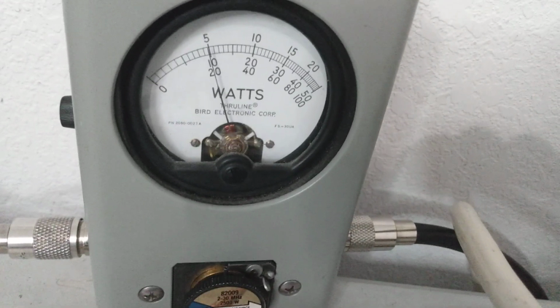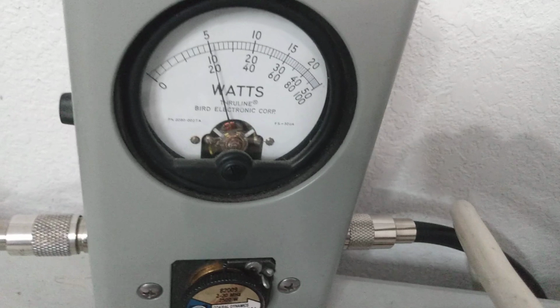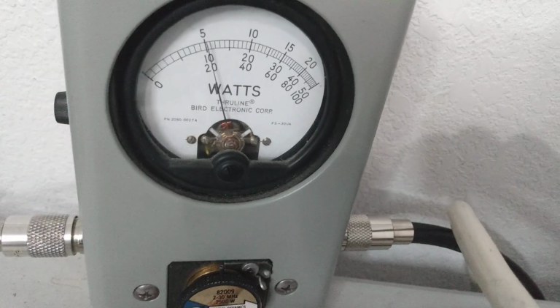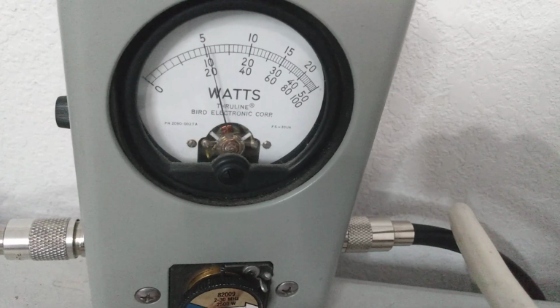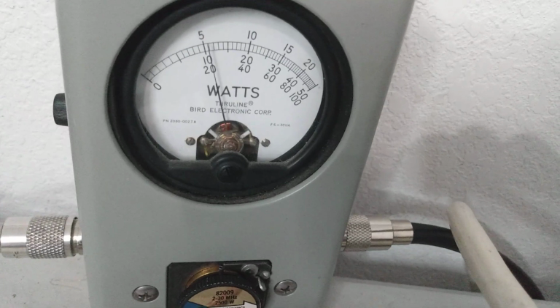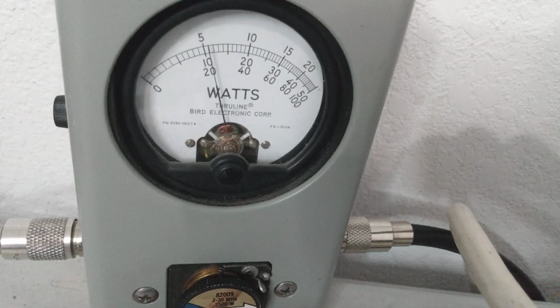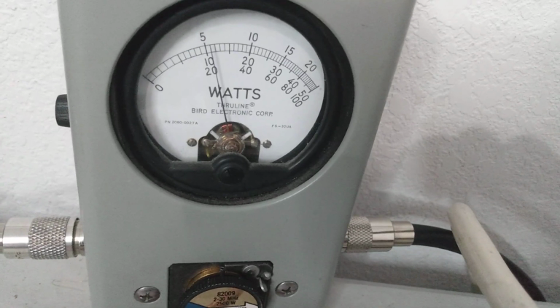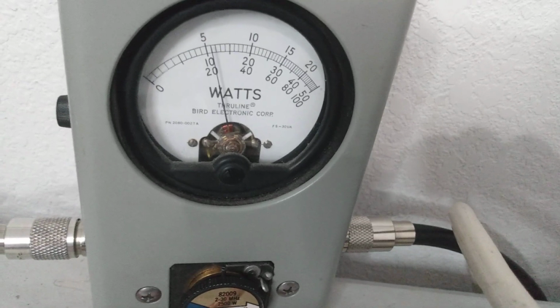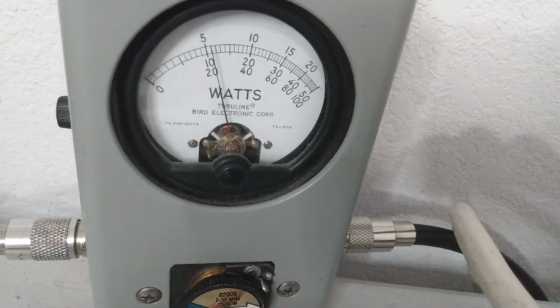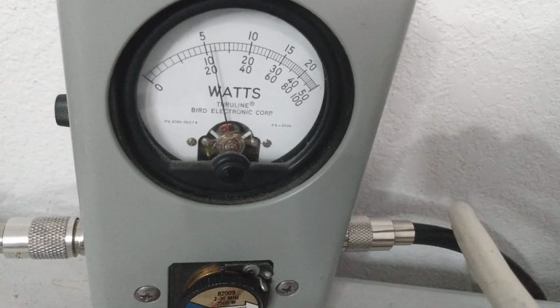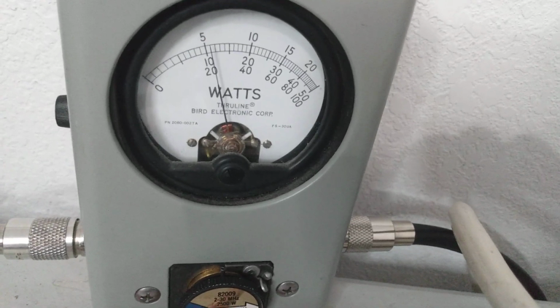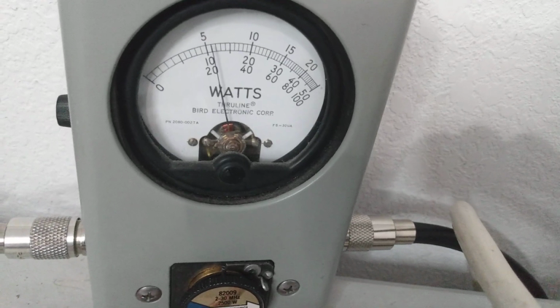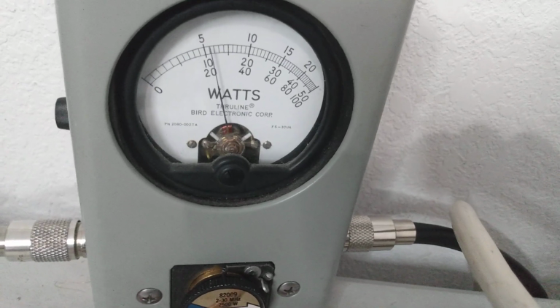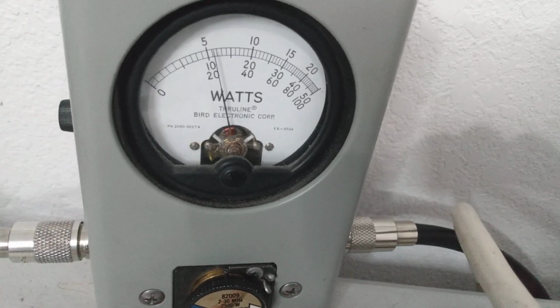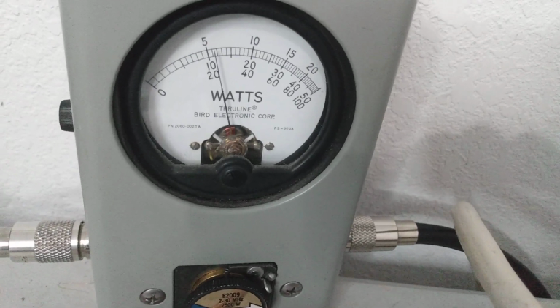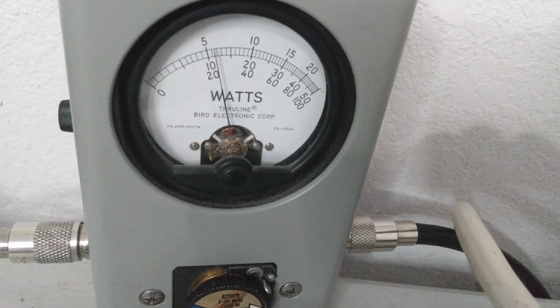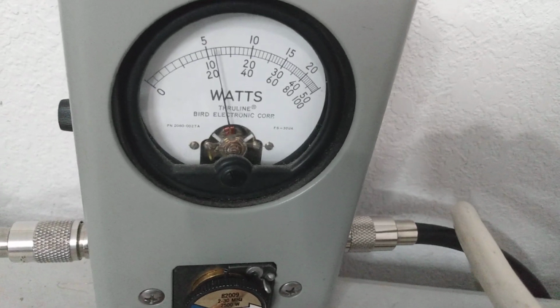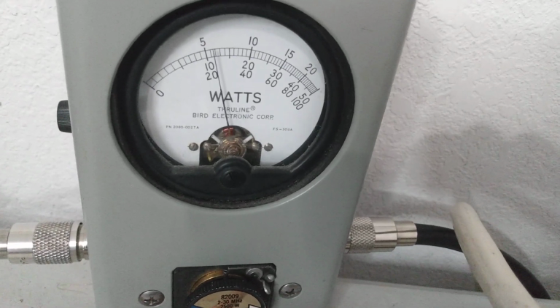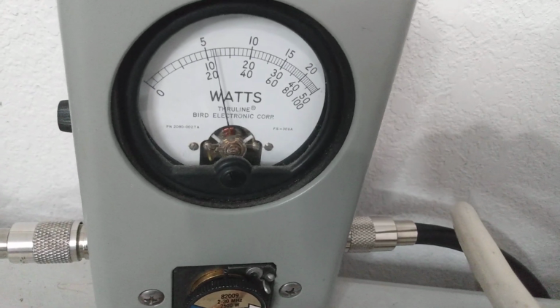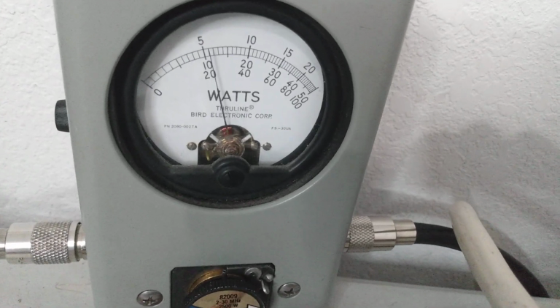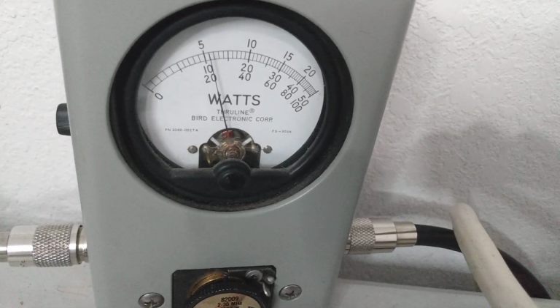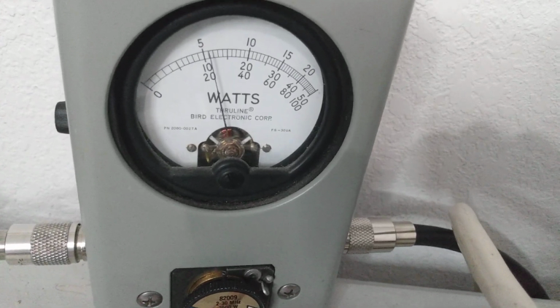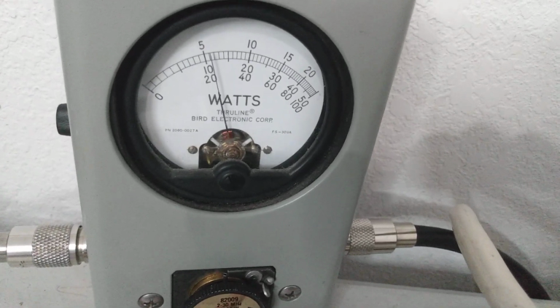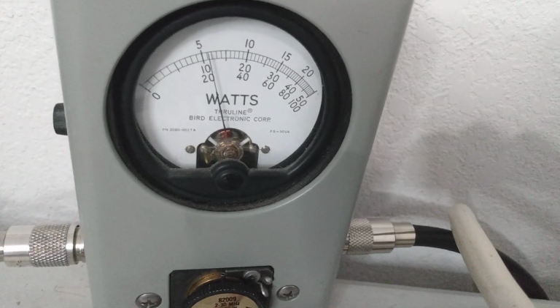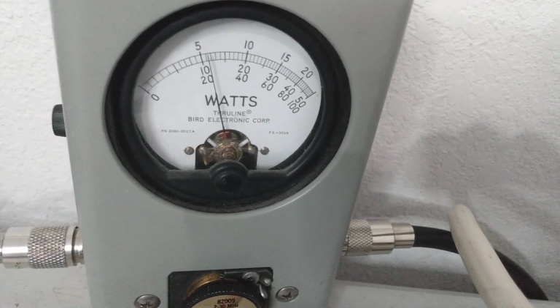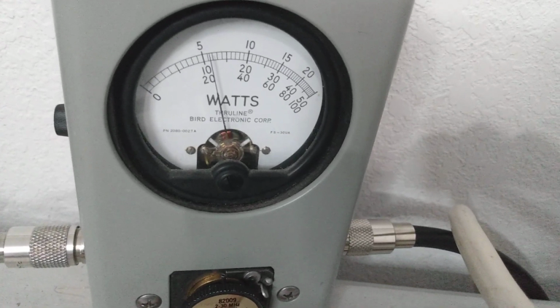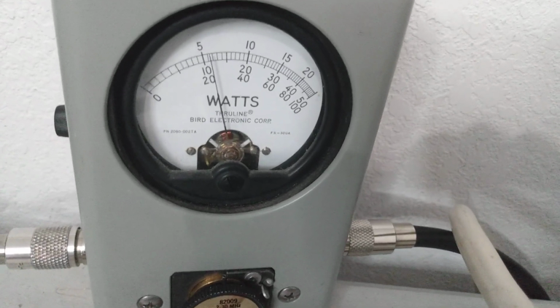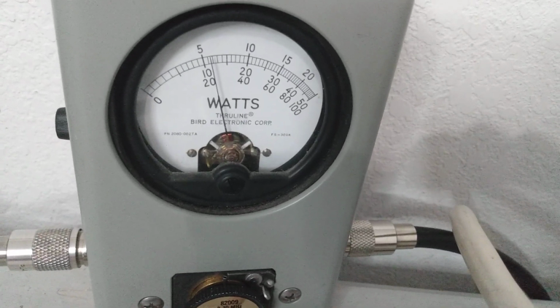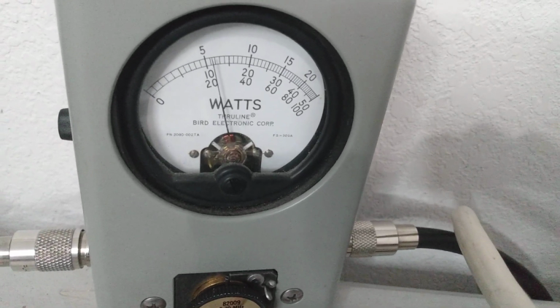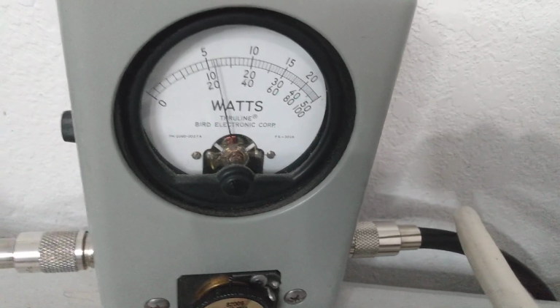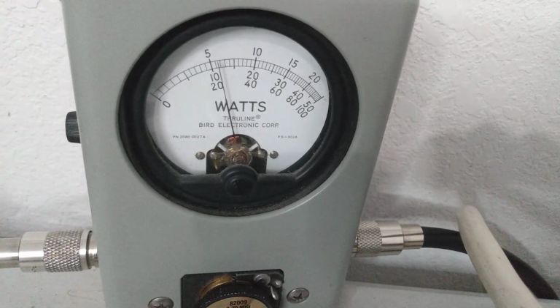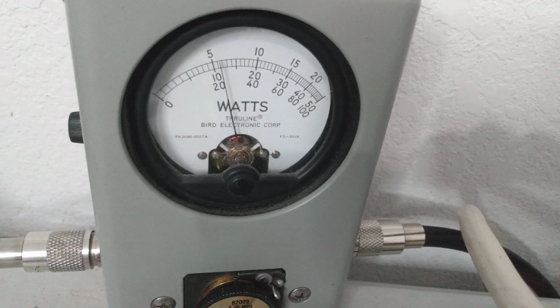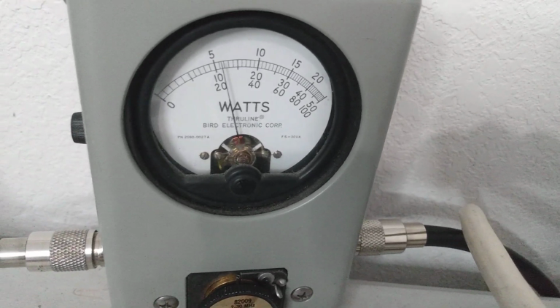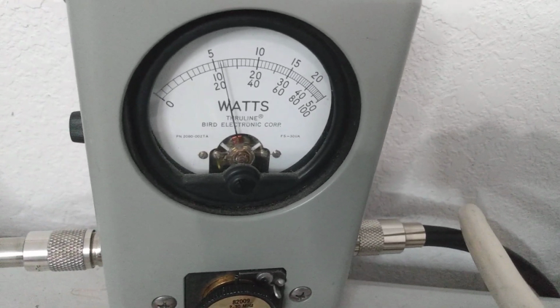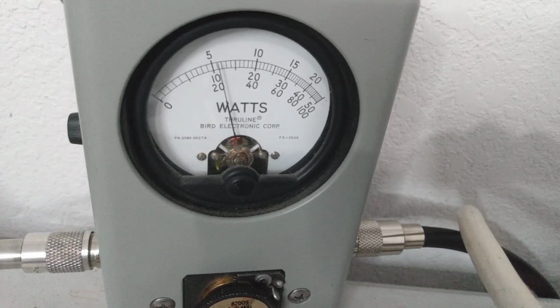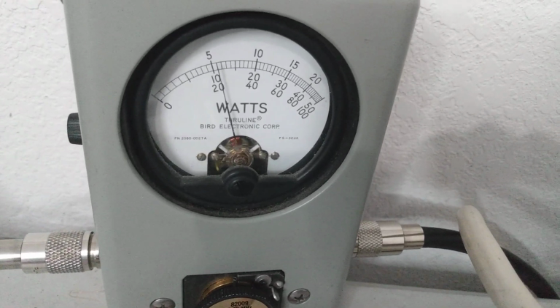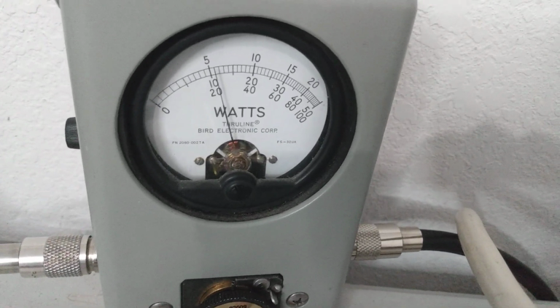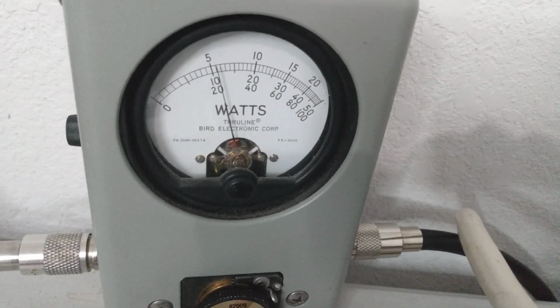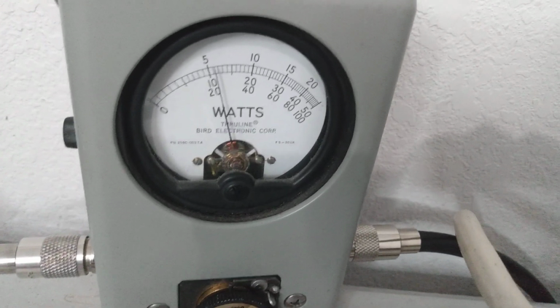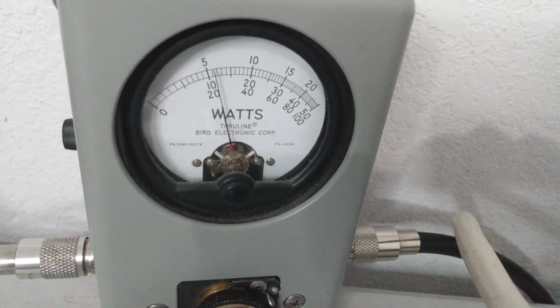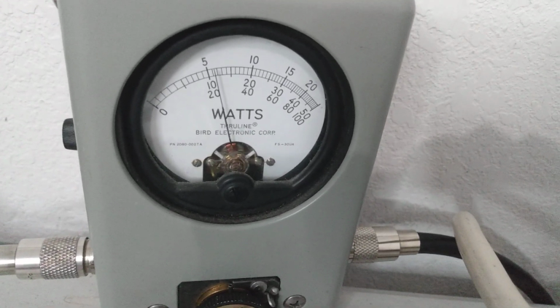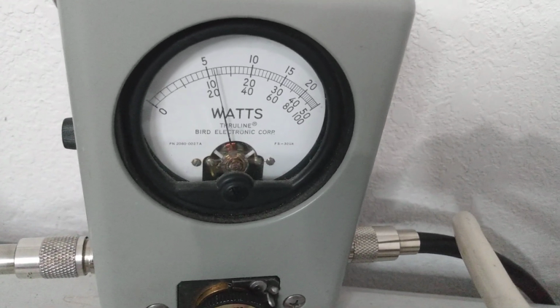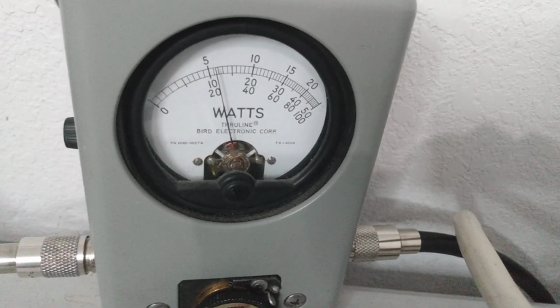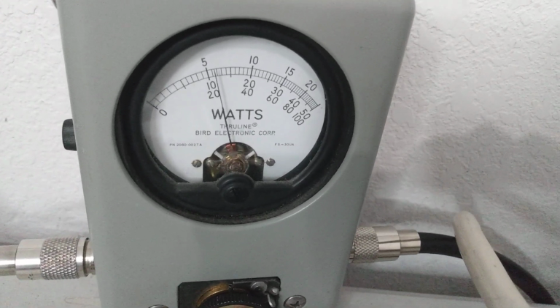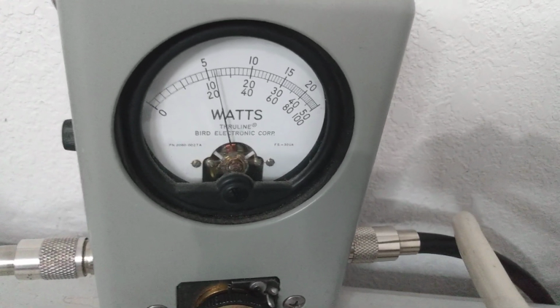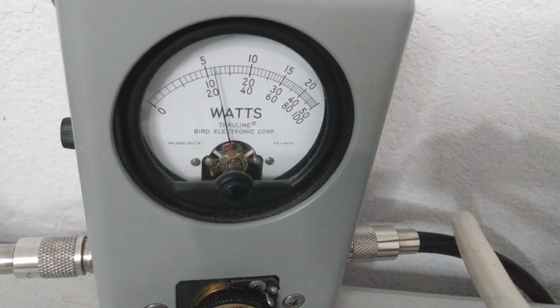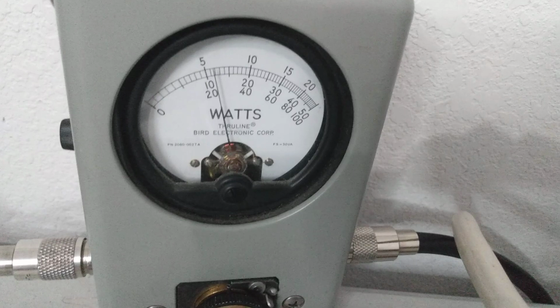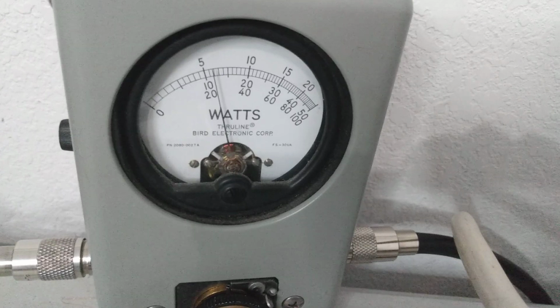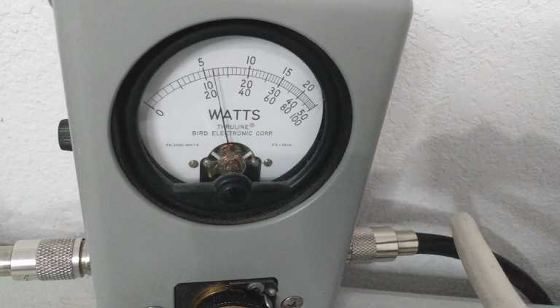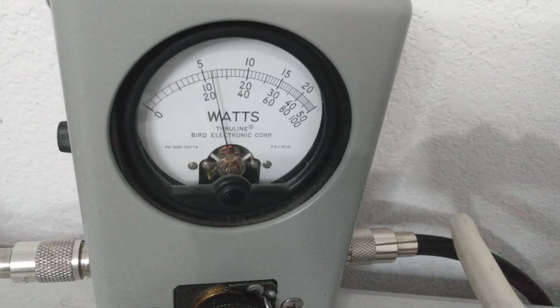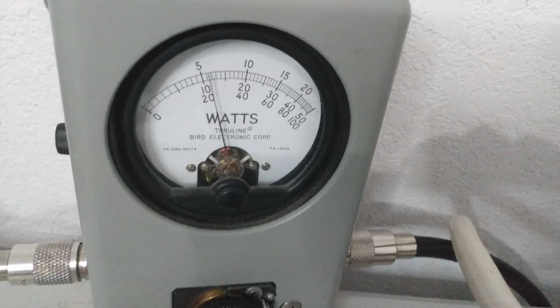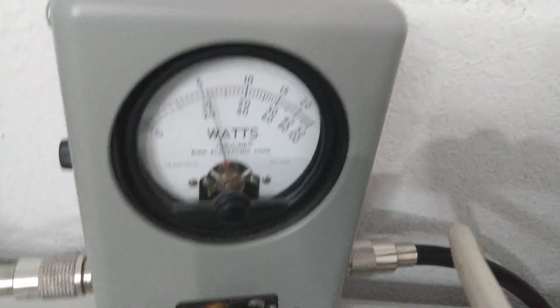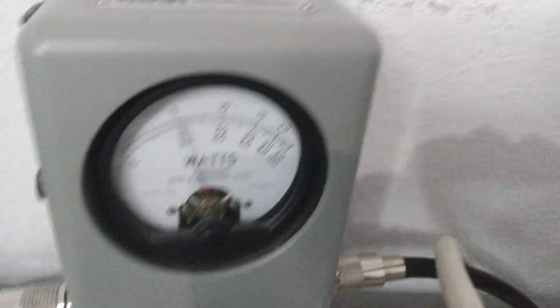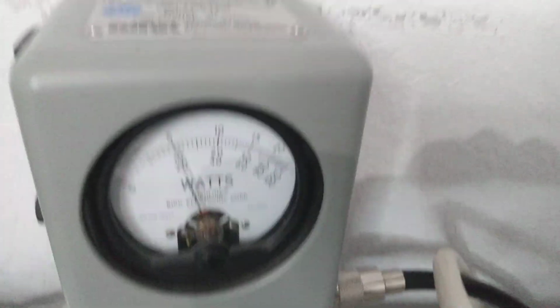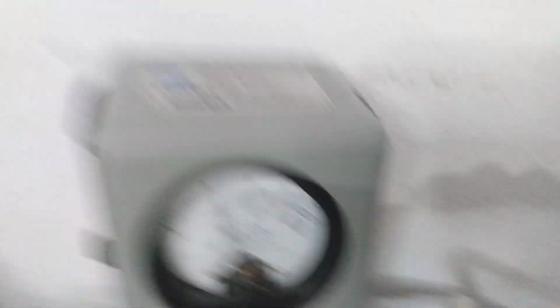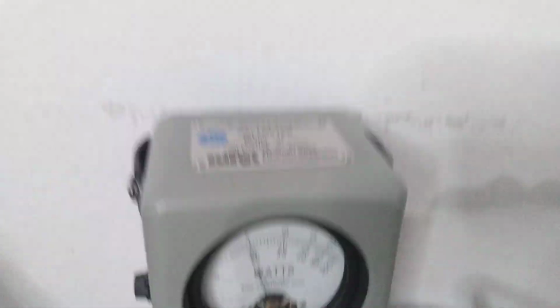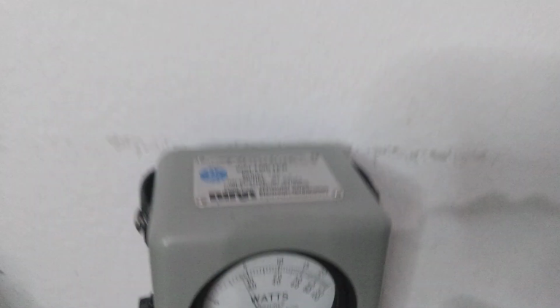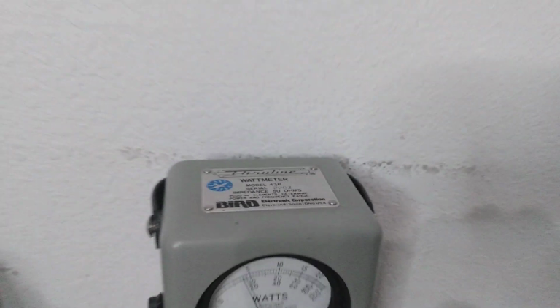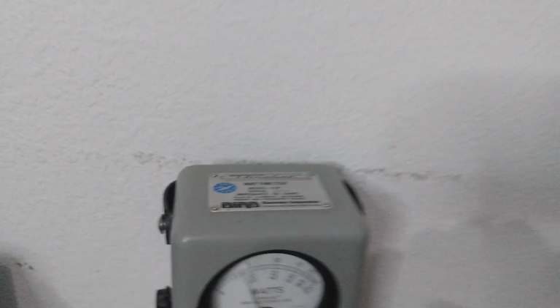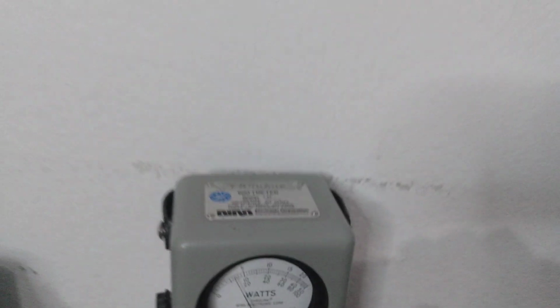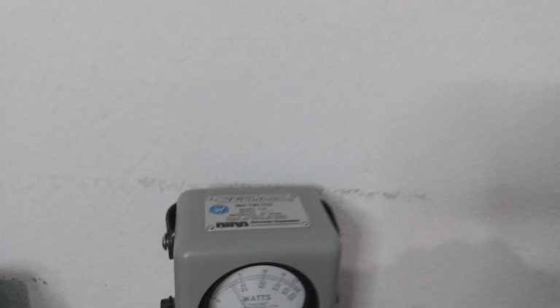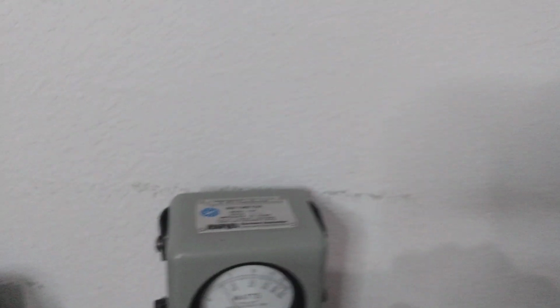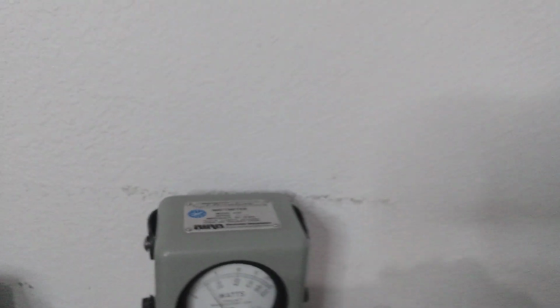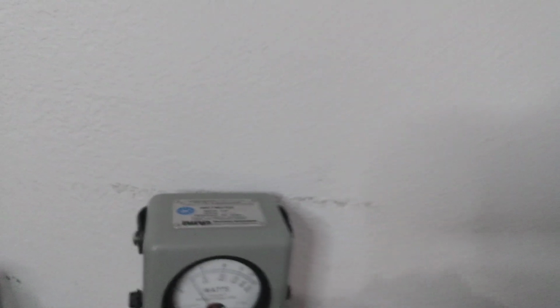Let's come up to about one o'clock with it. We were at 750 and now we're at — we're going to call that 550.